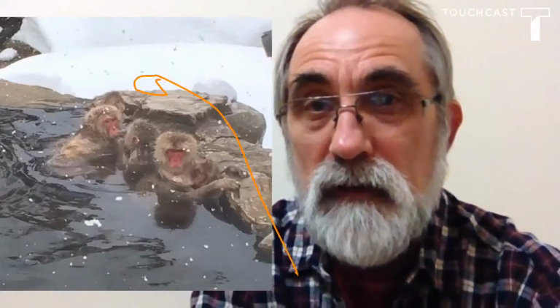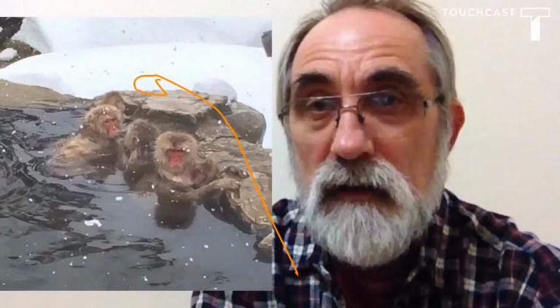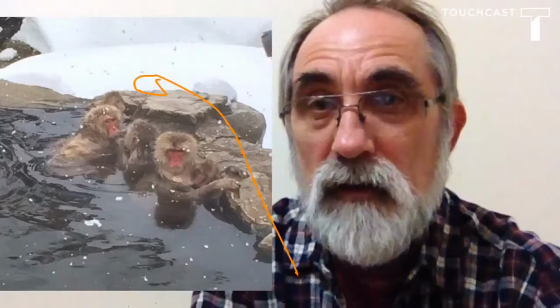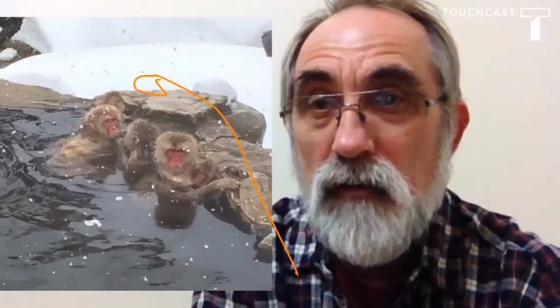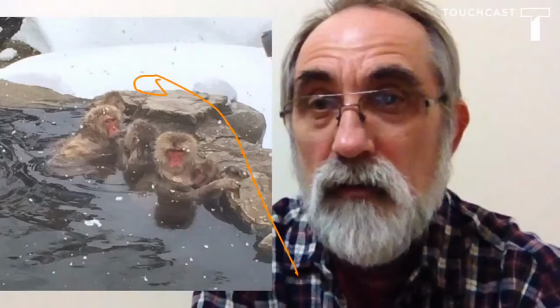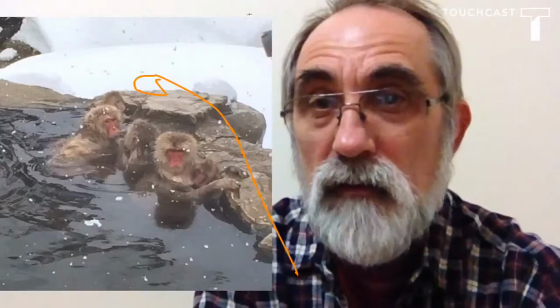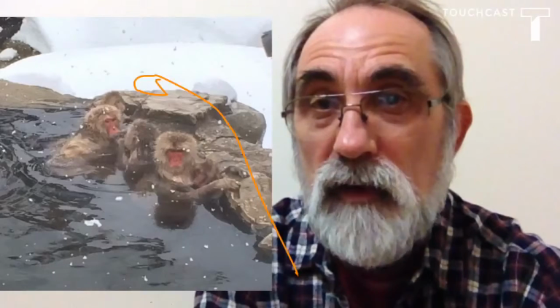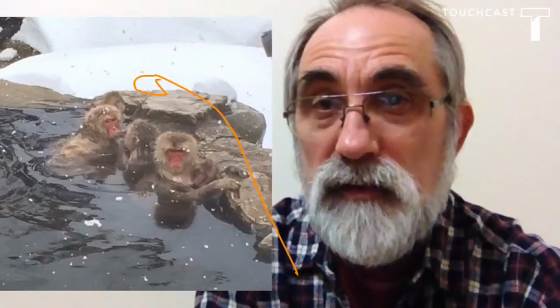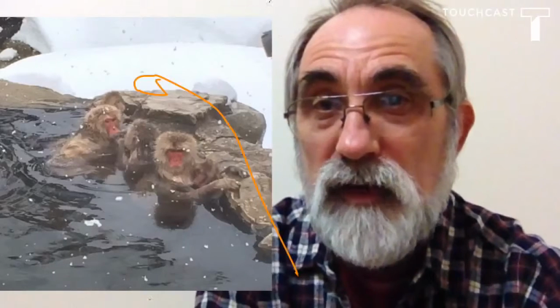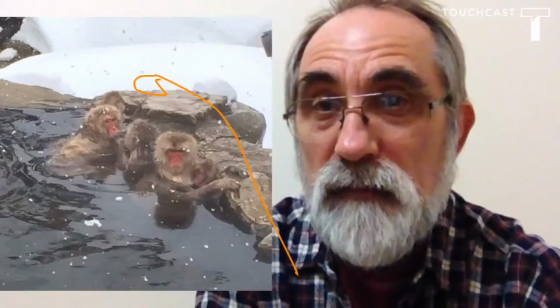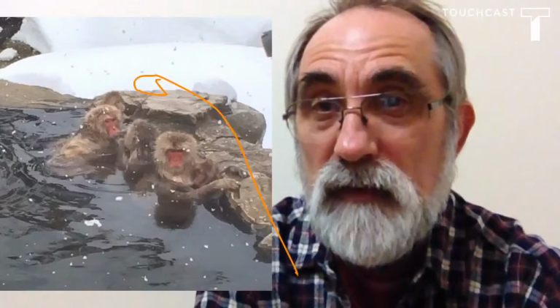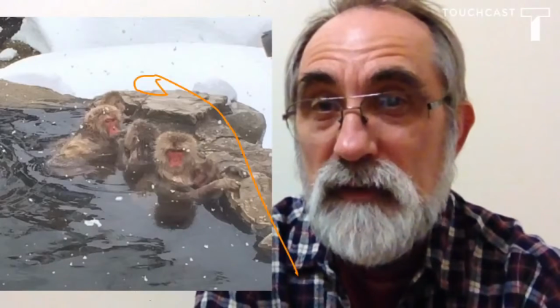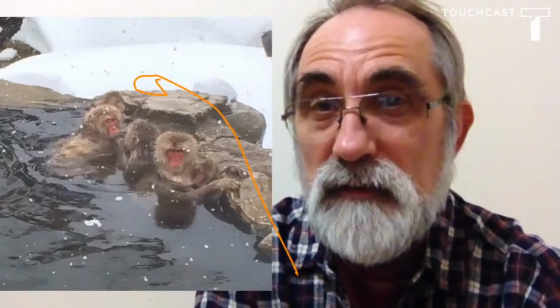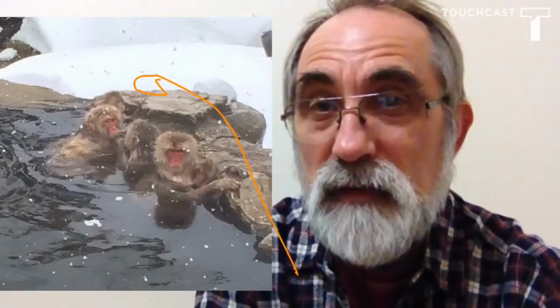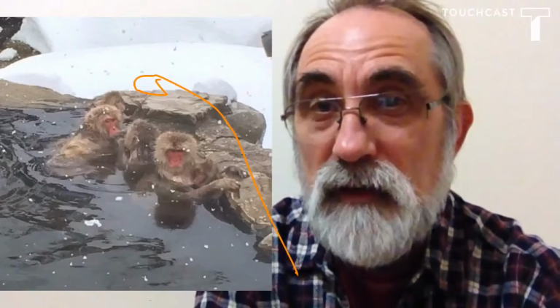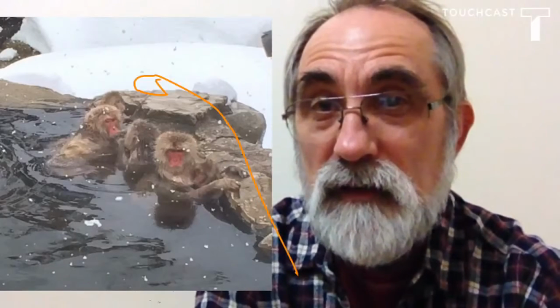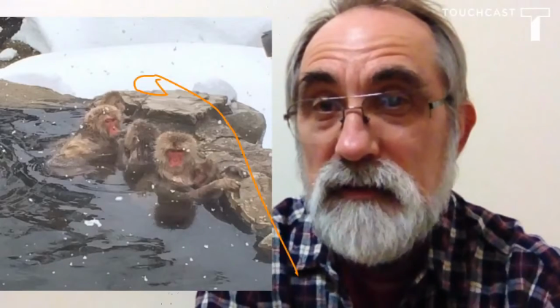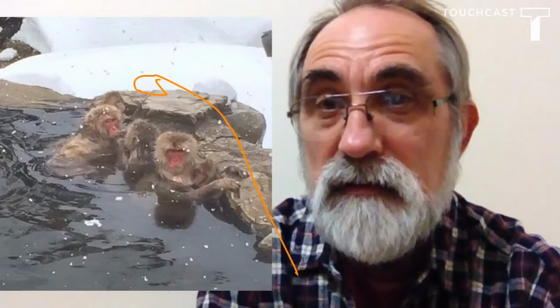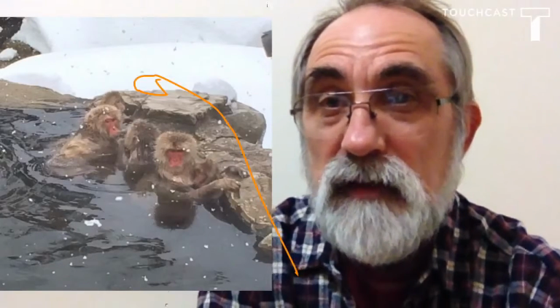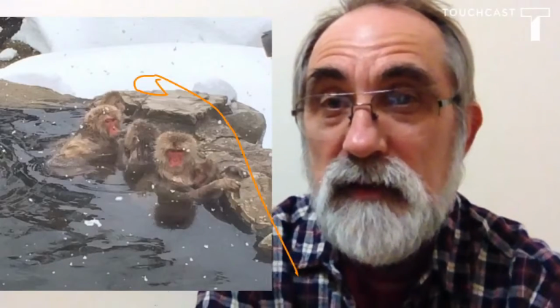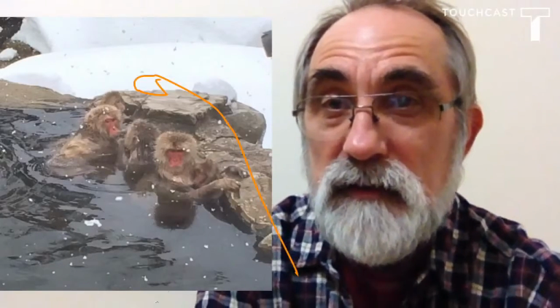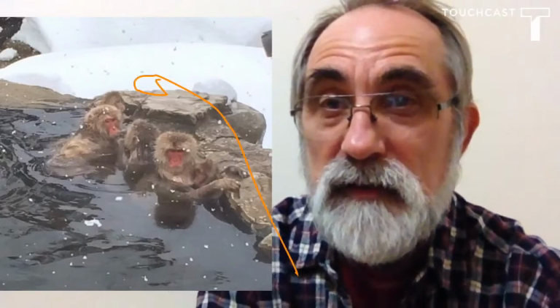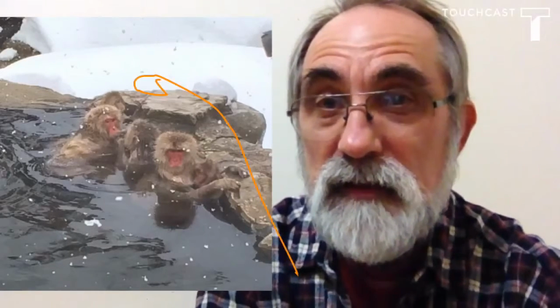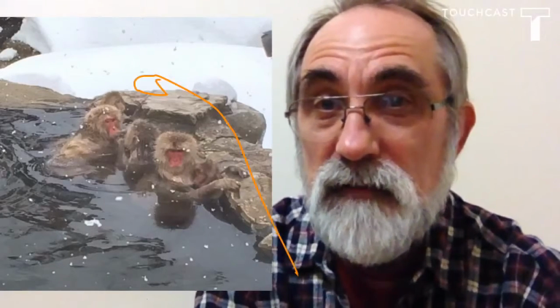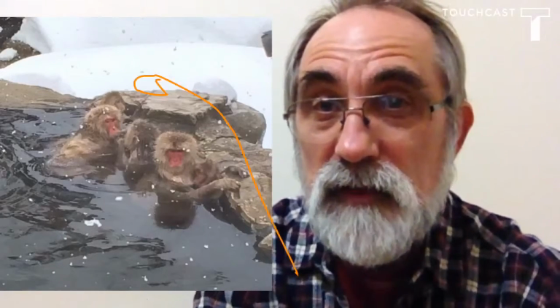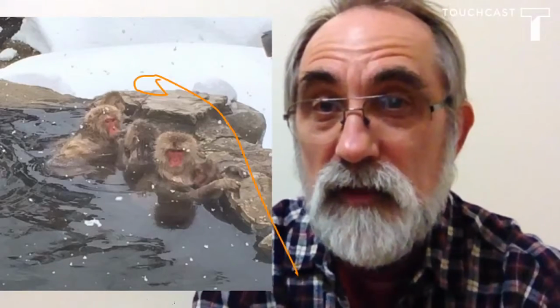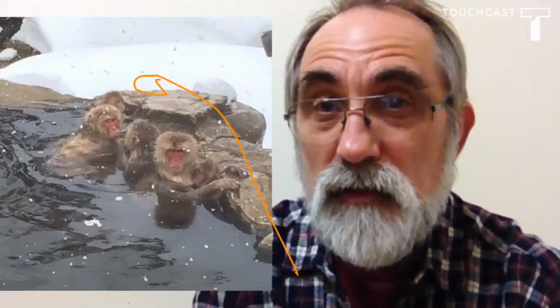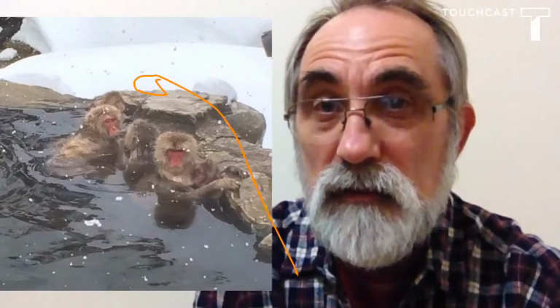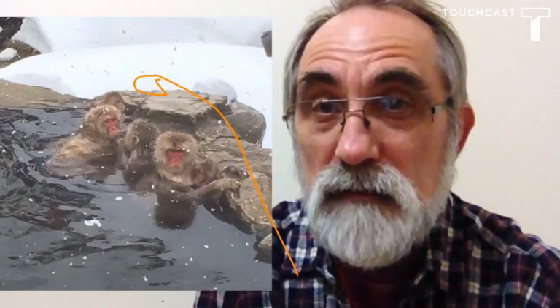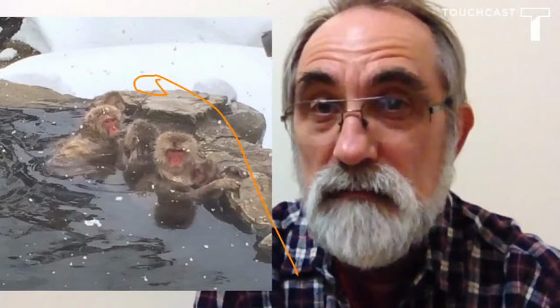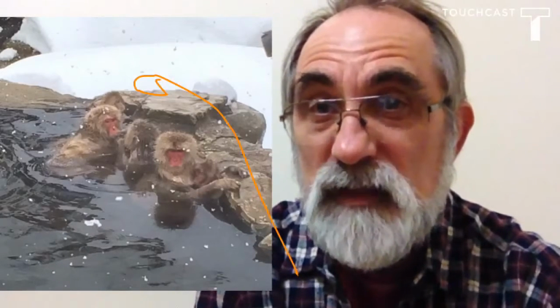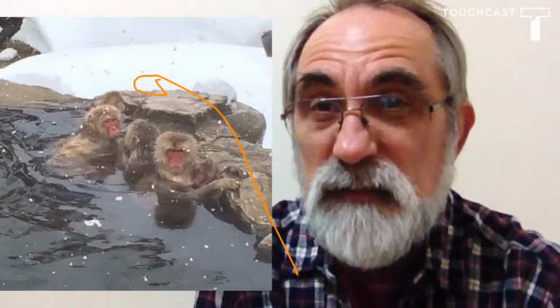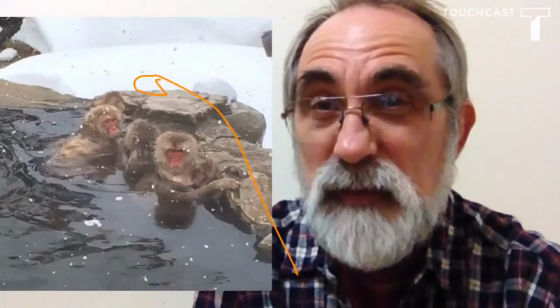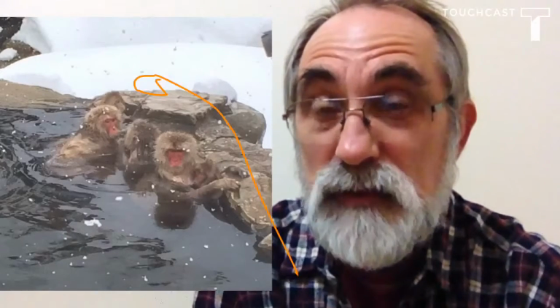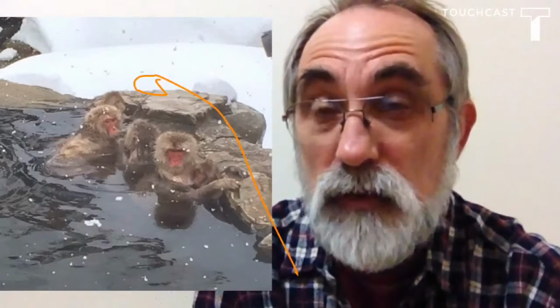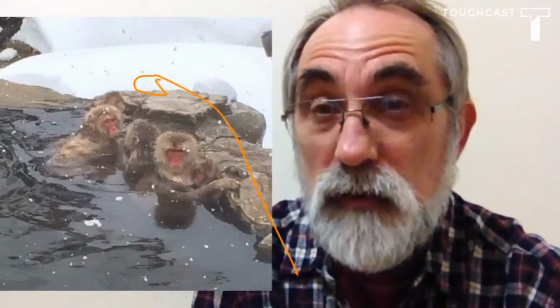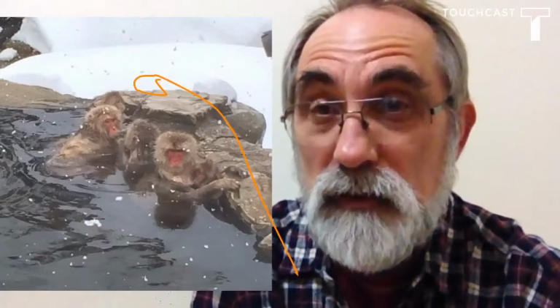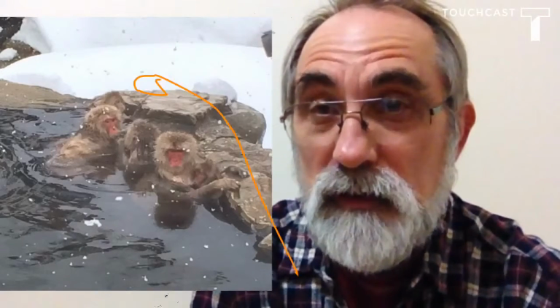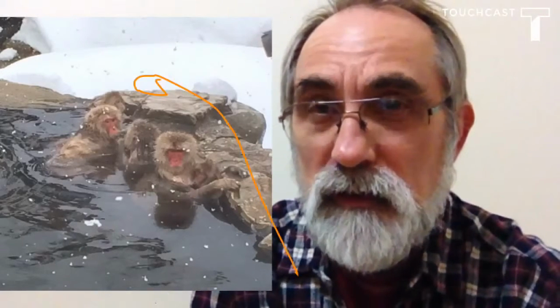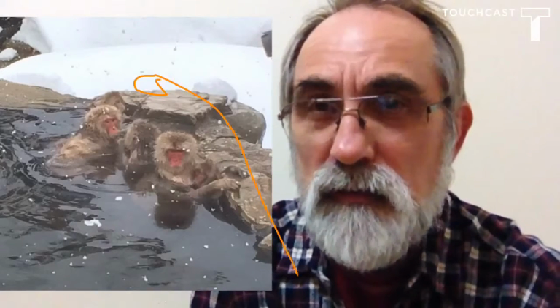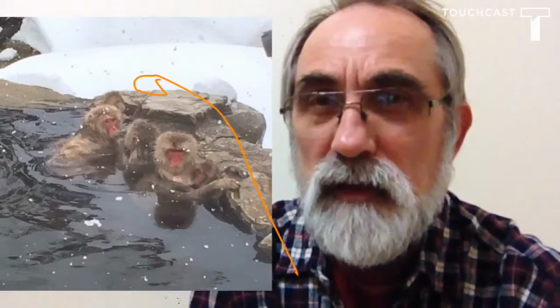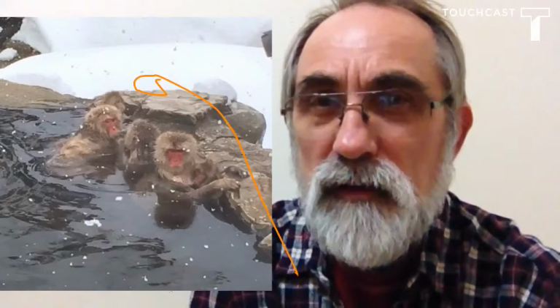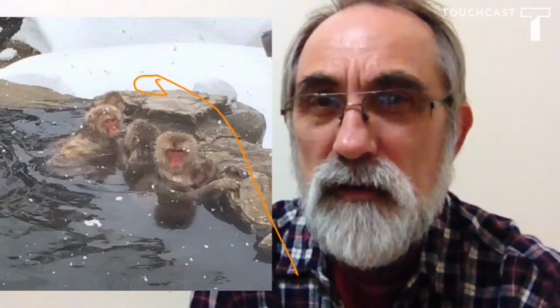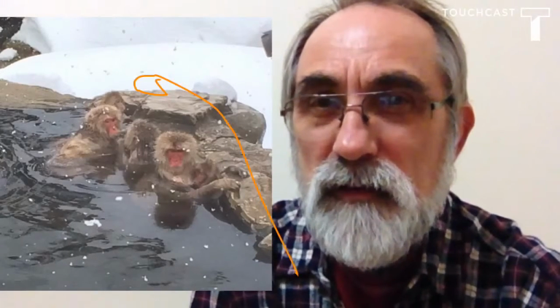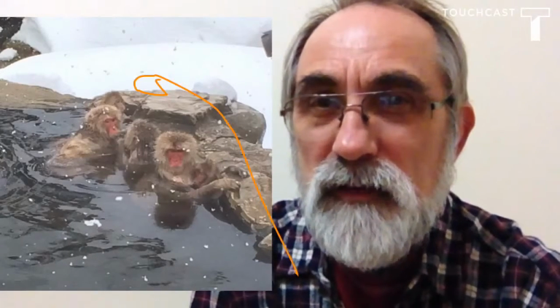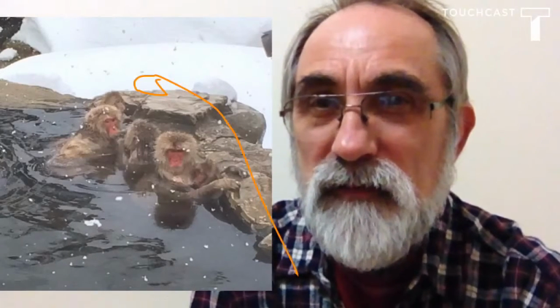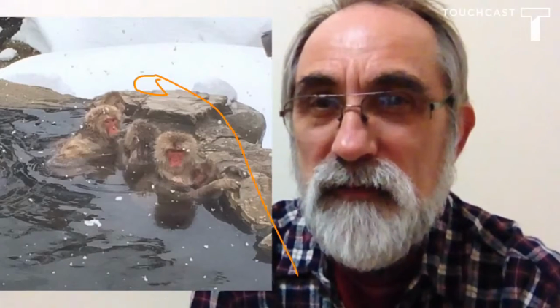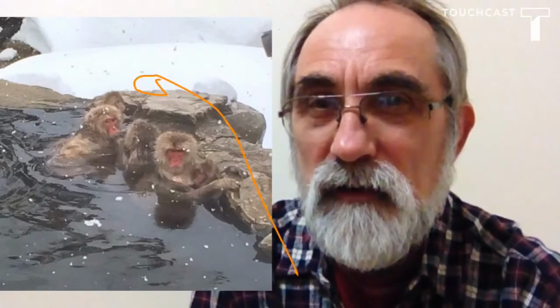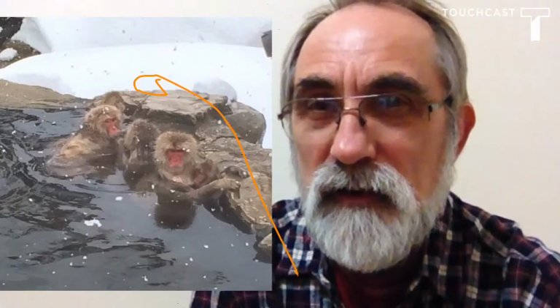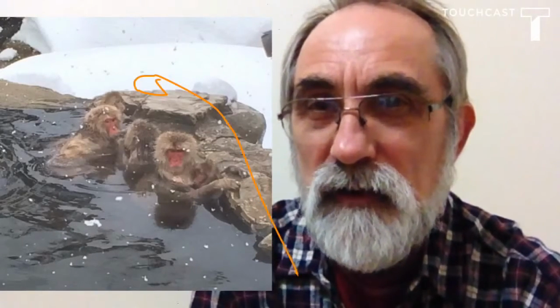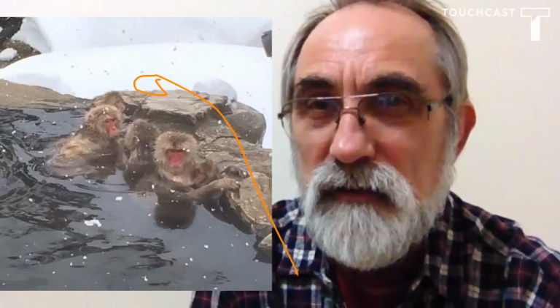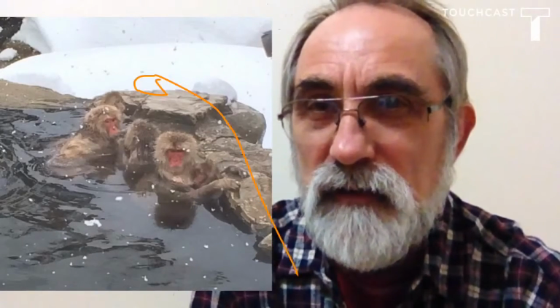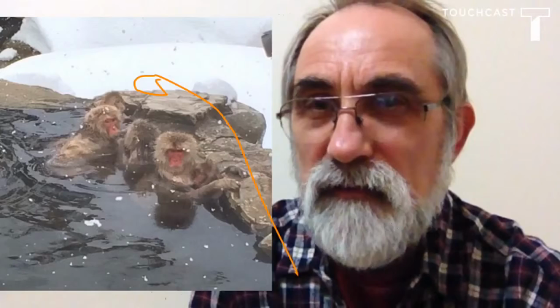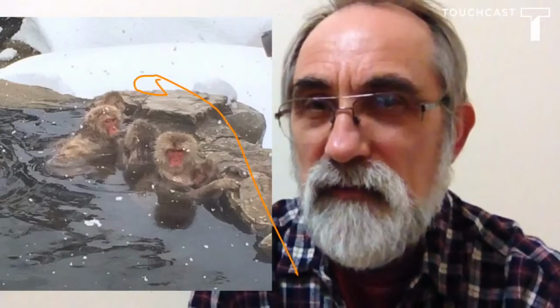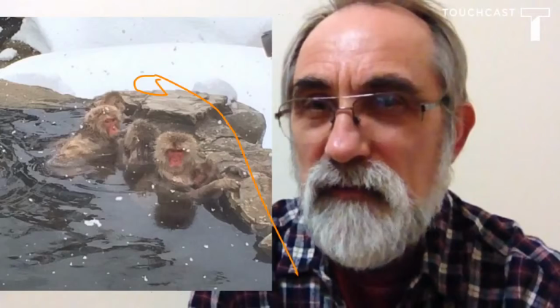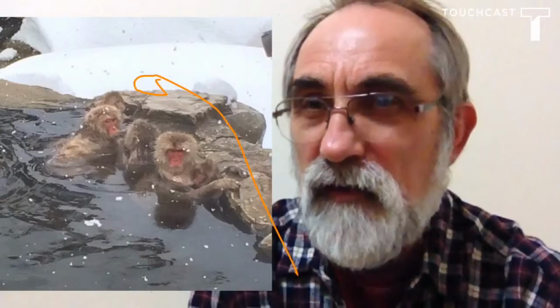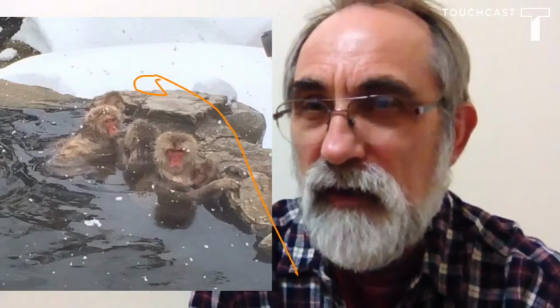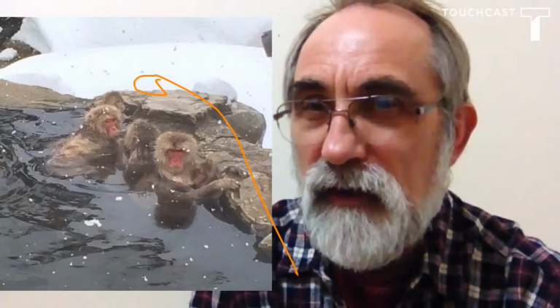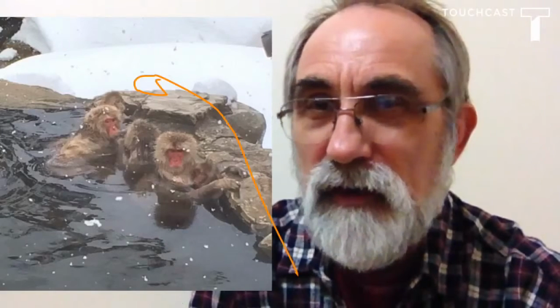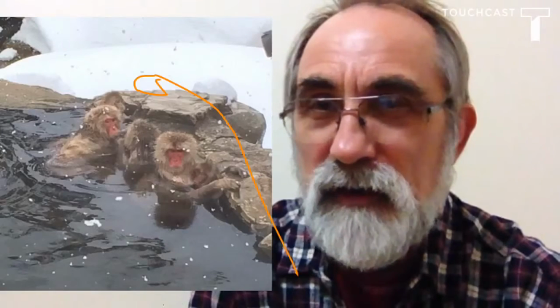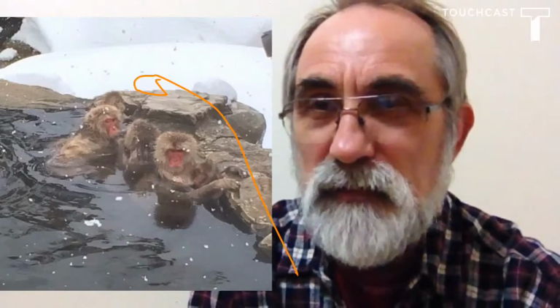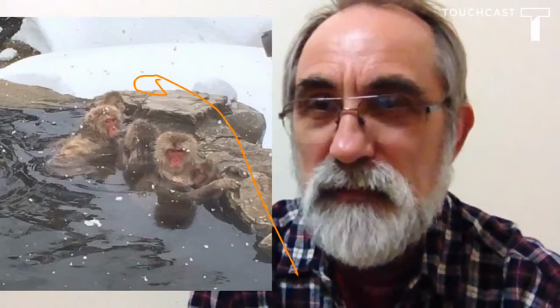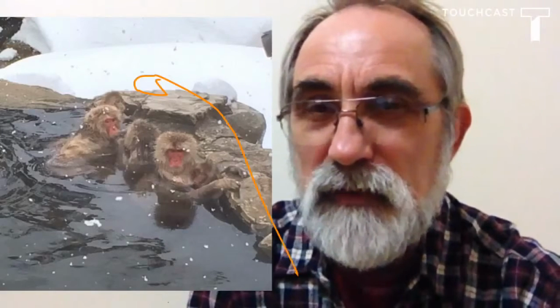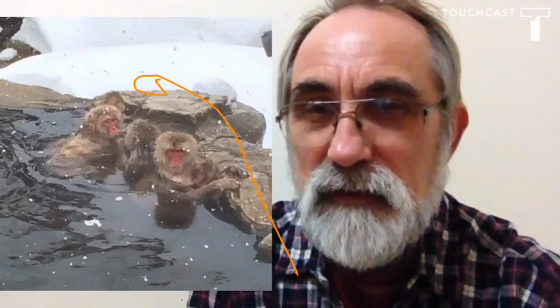One way the Japanese macaques deal with the cold is by soaking in the 100 degree Fahrenheit volcanic hot springs.